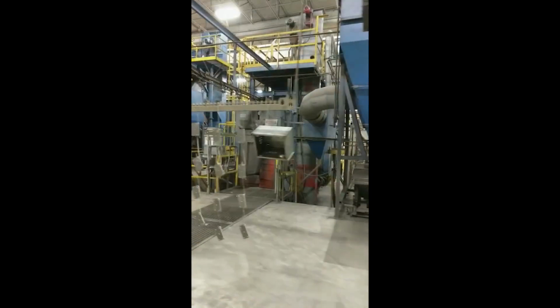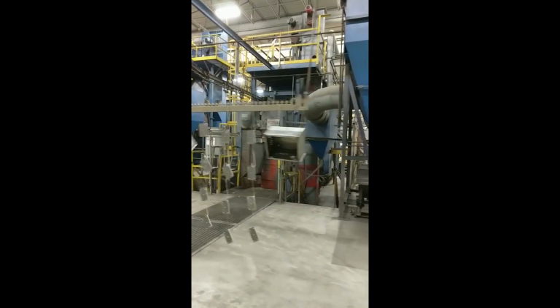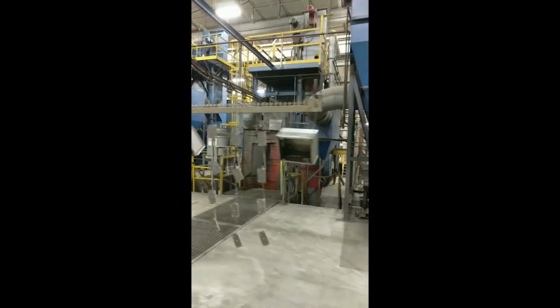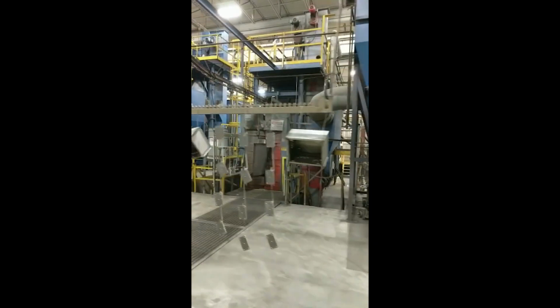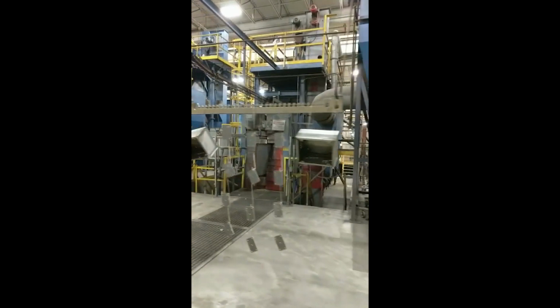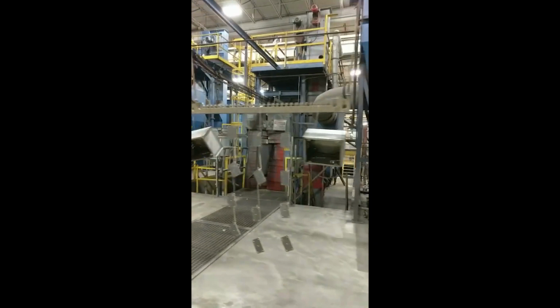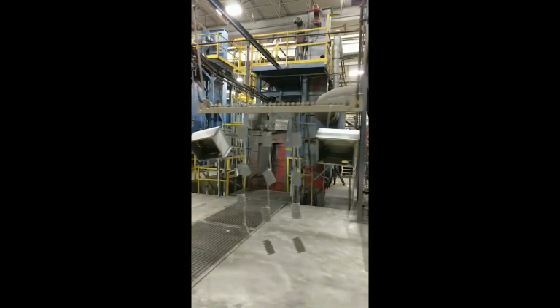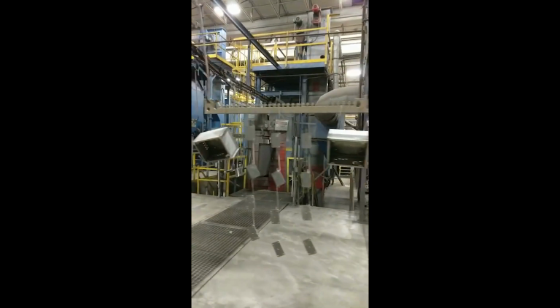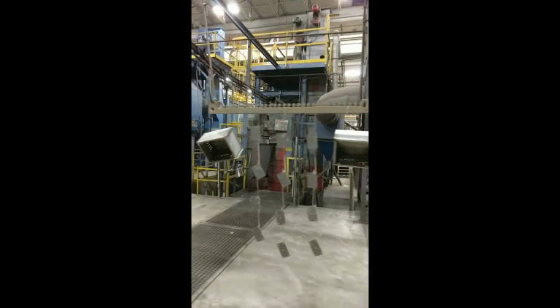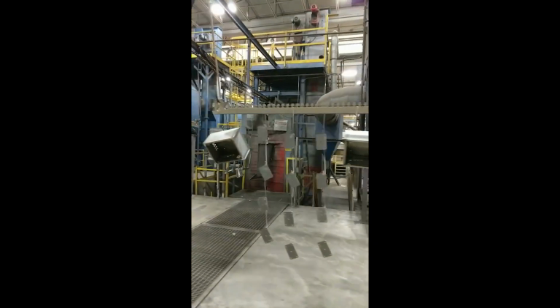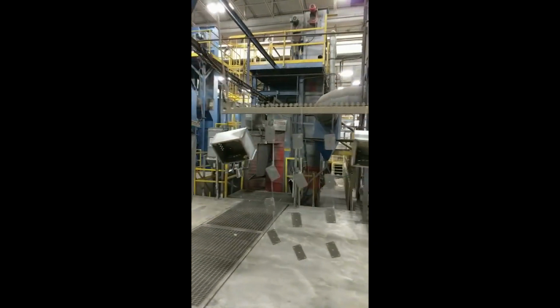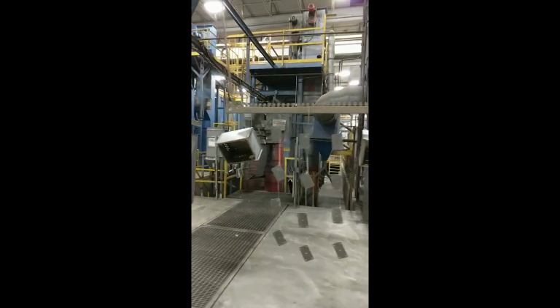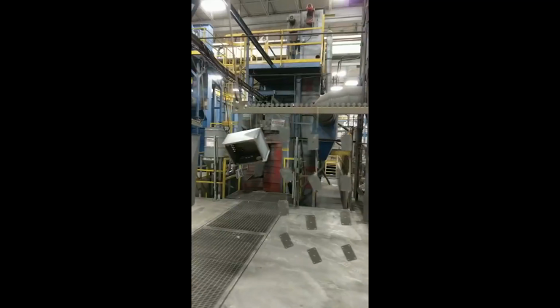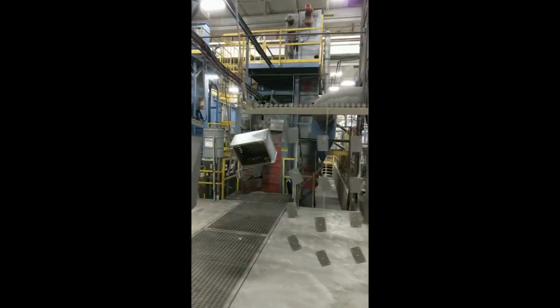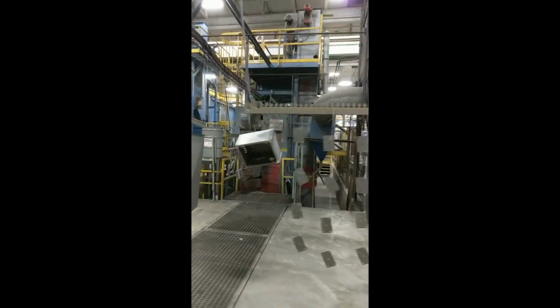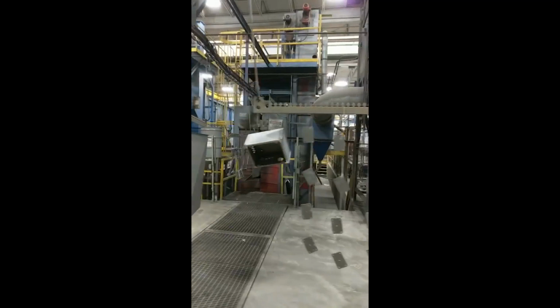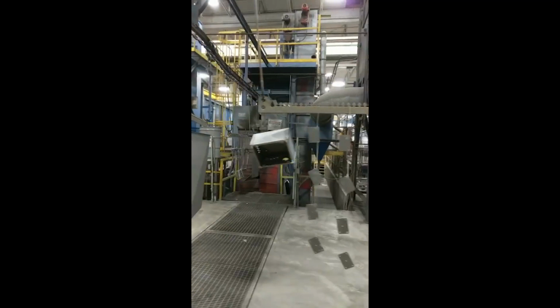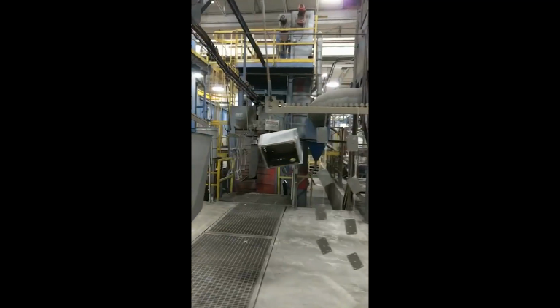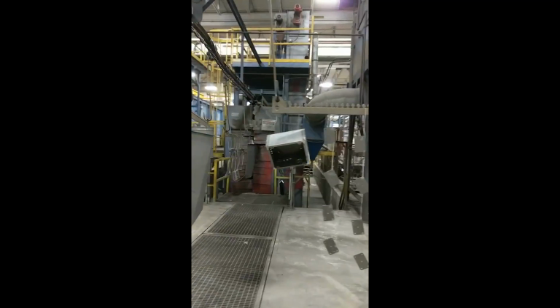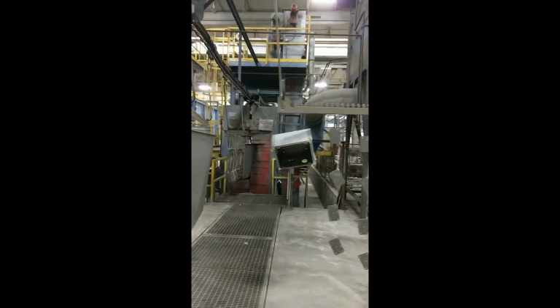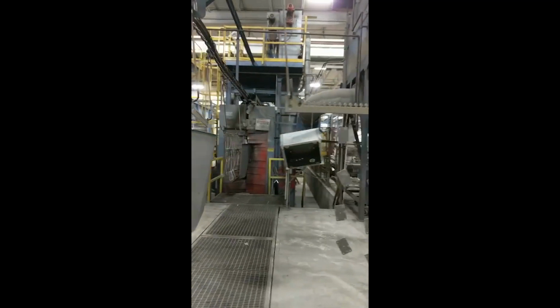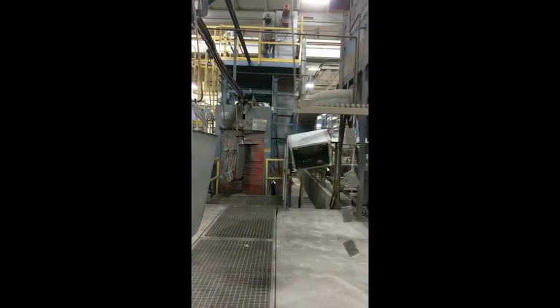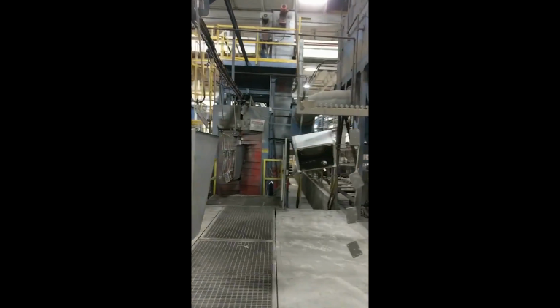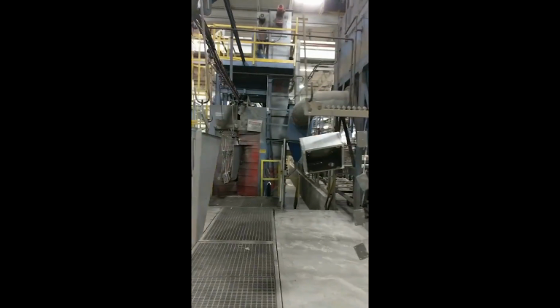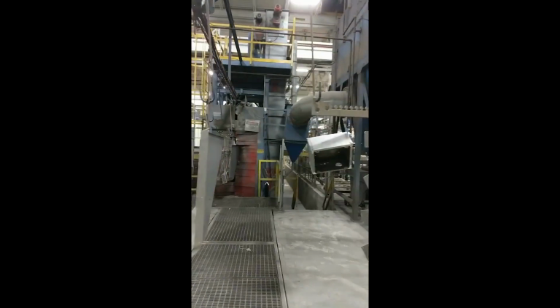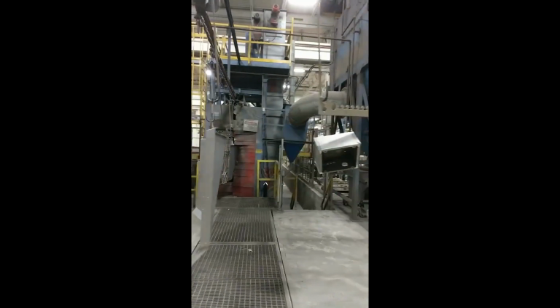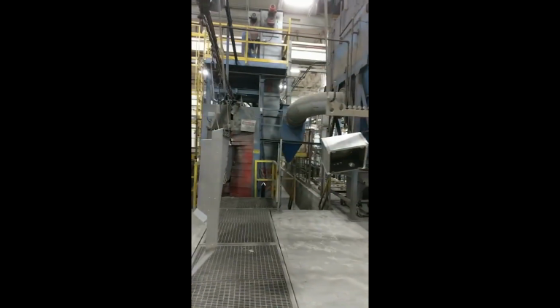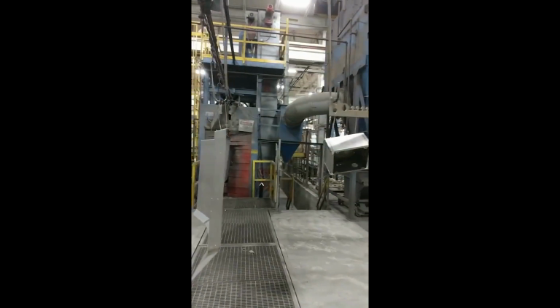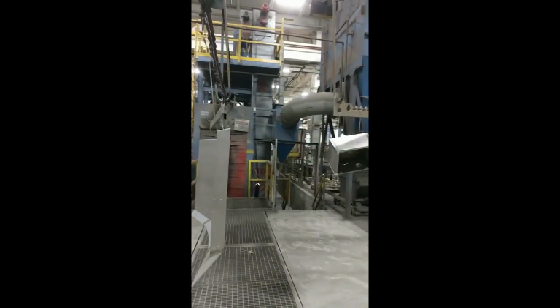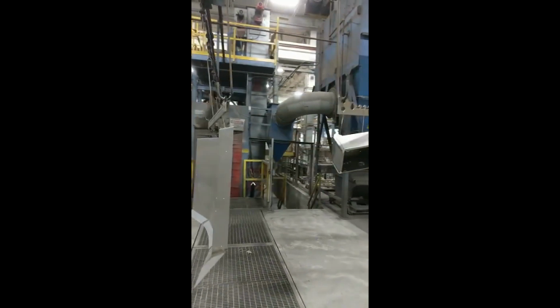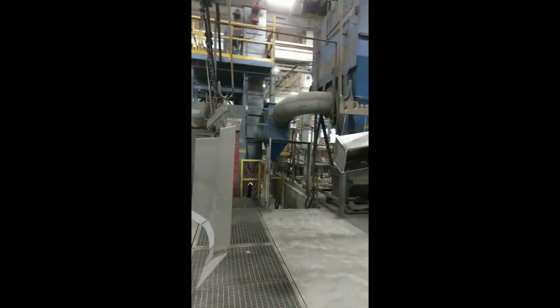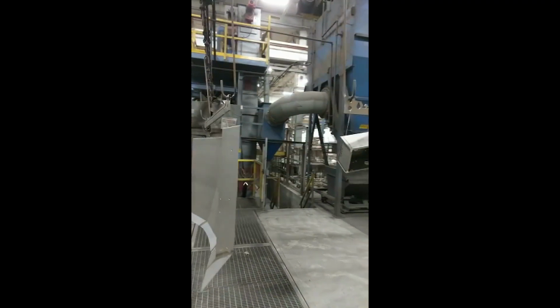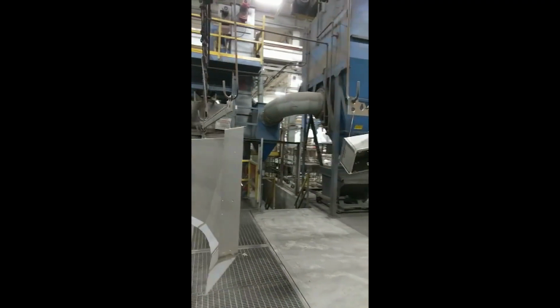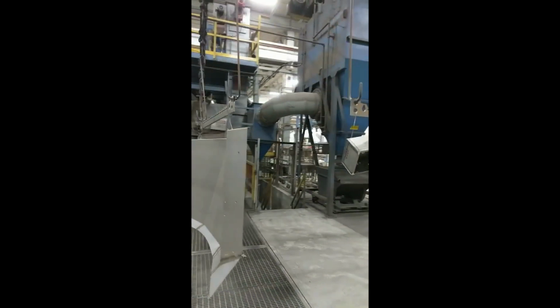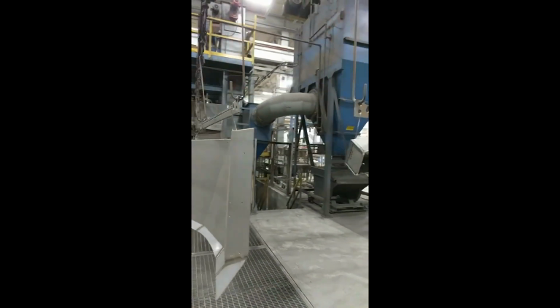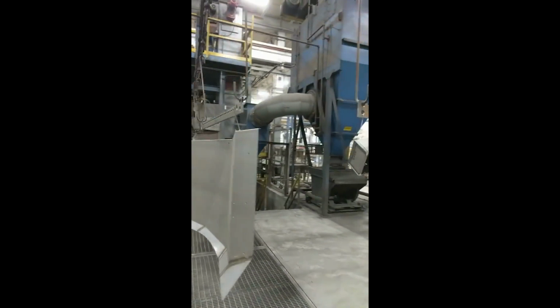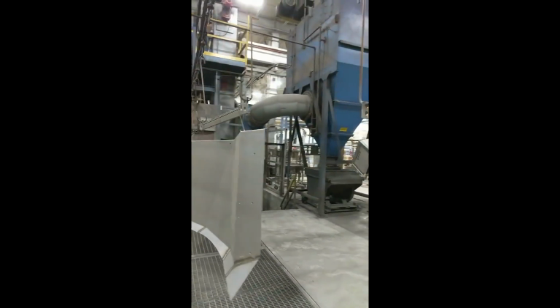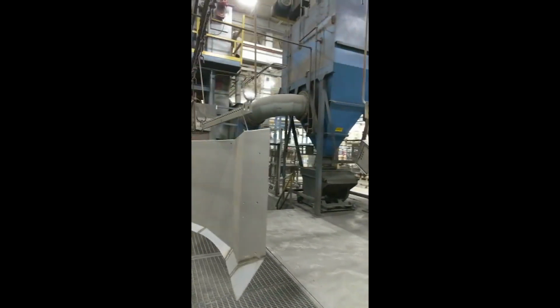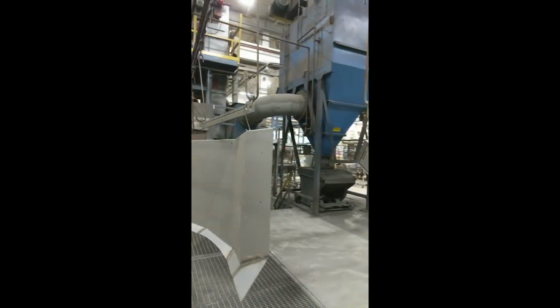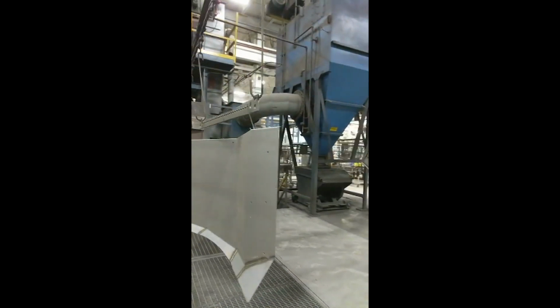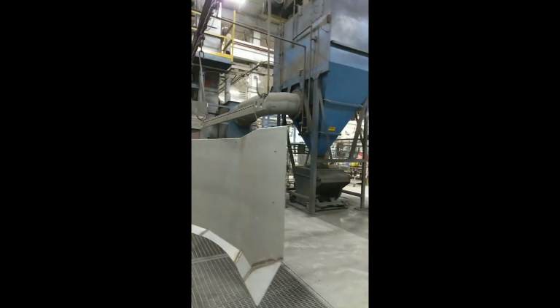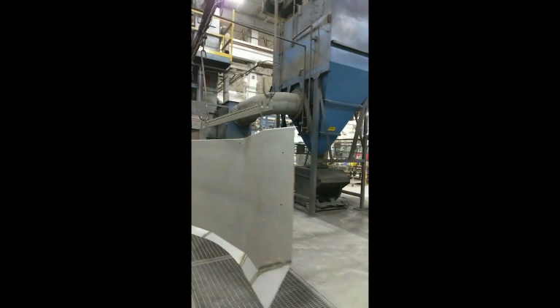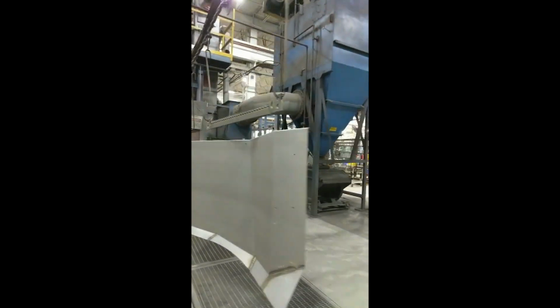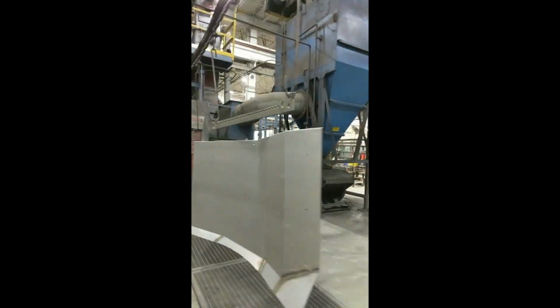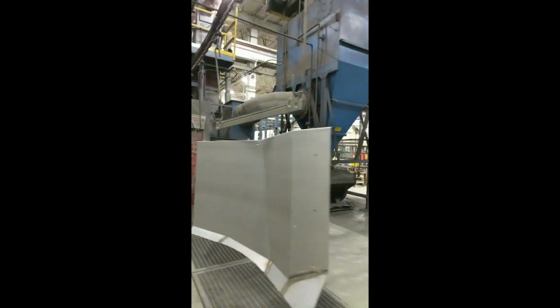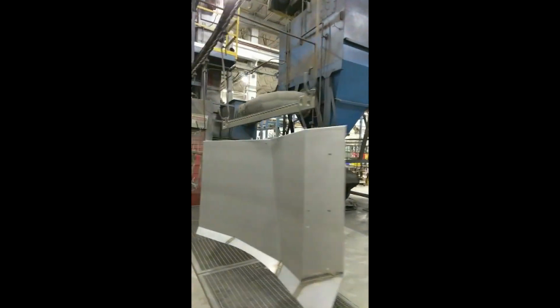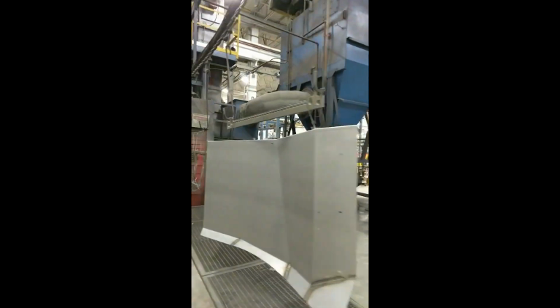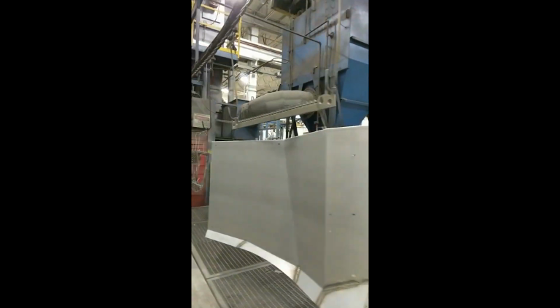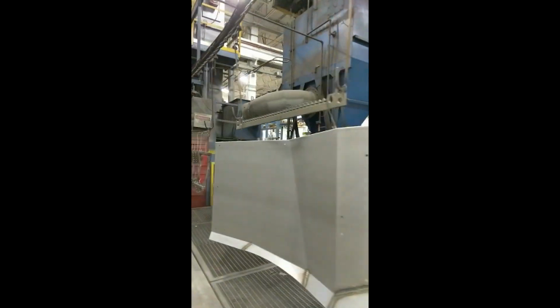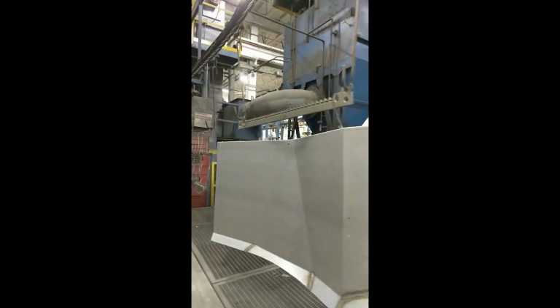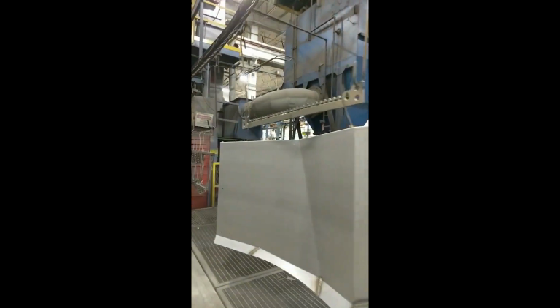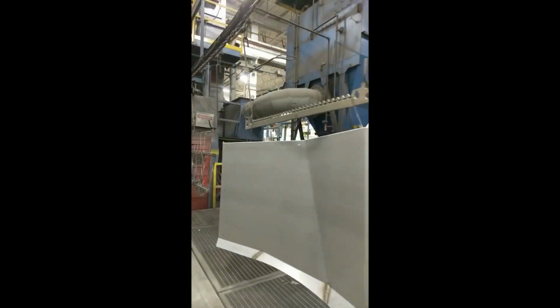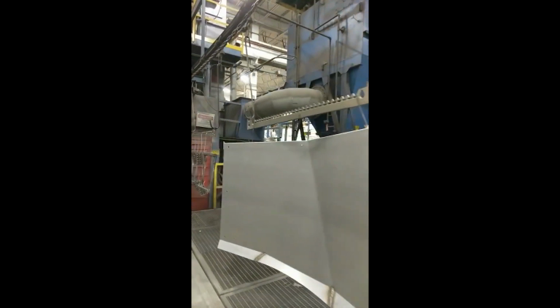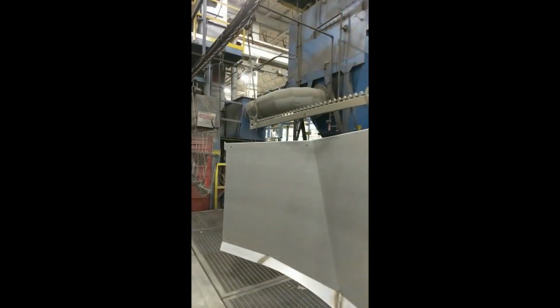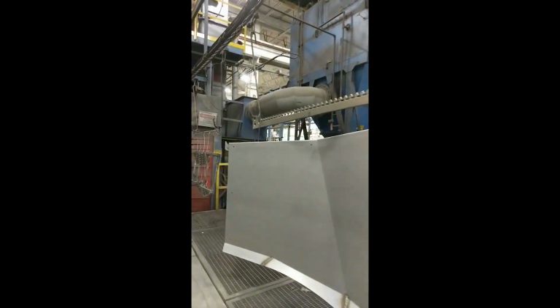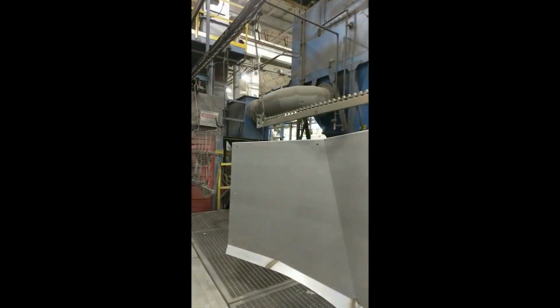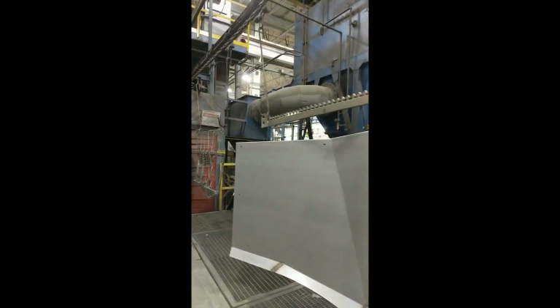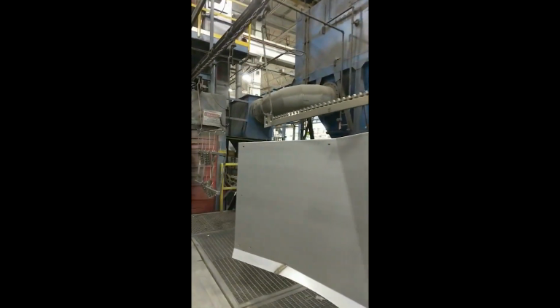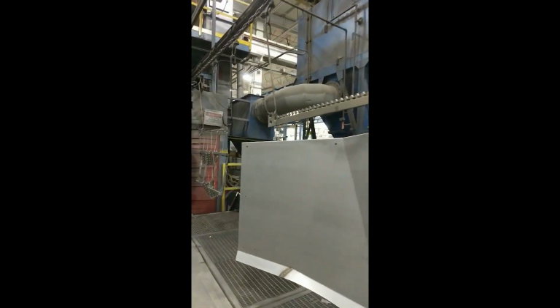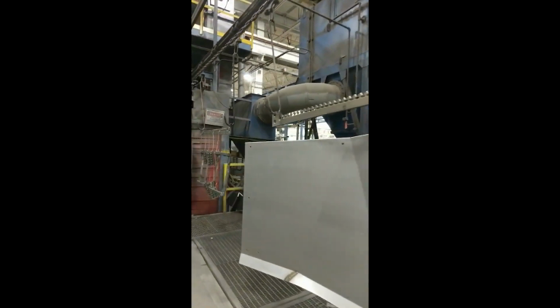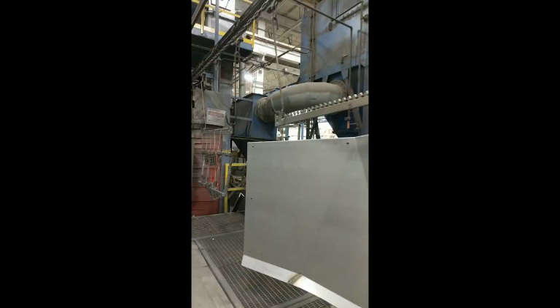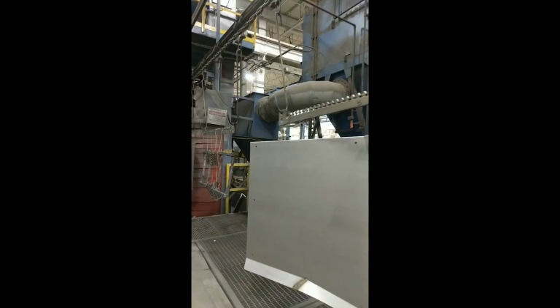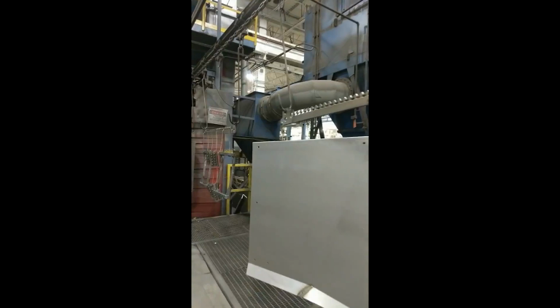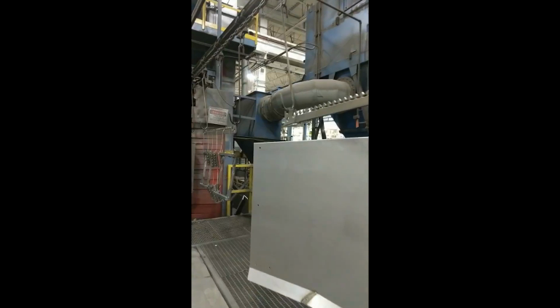Here you see the parts being hung on the small part line. The first step prior to the painting process is cleaning.